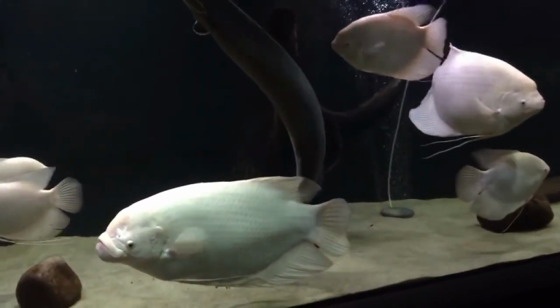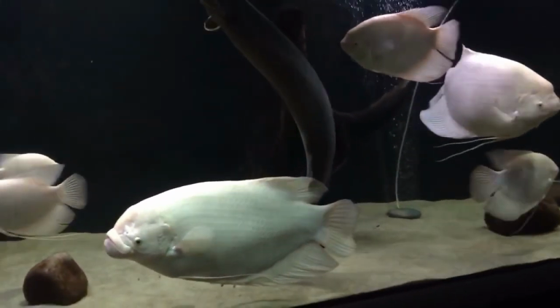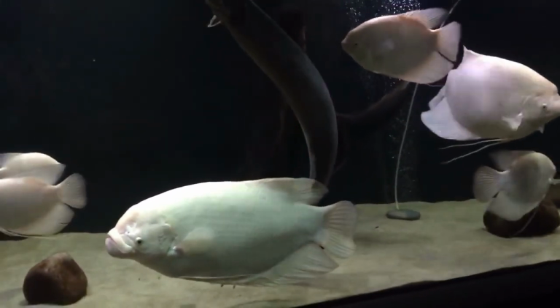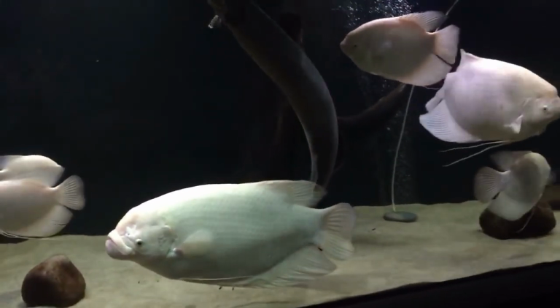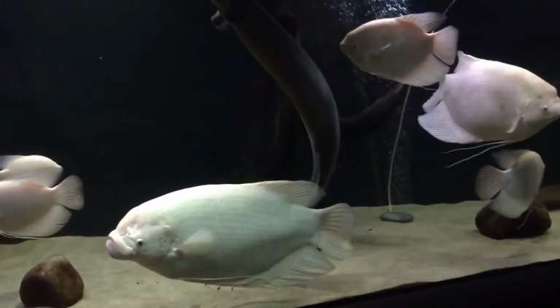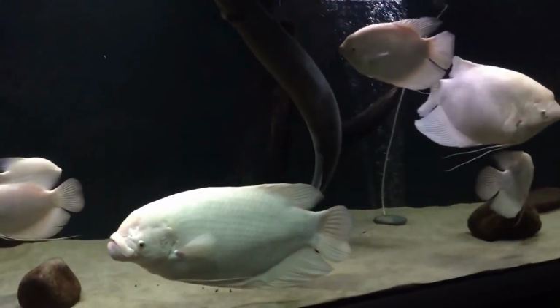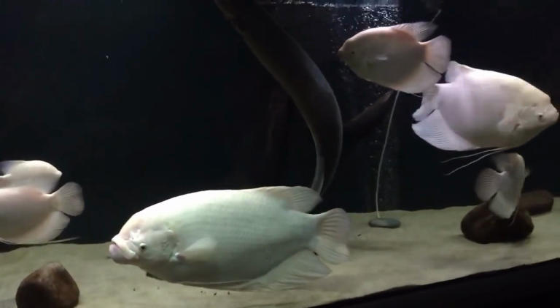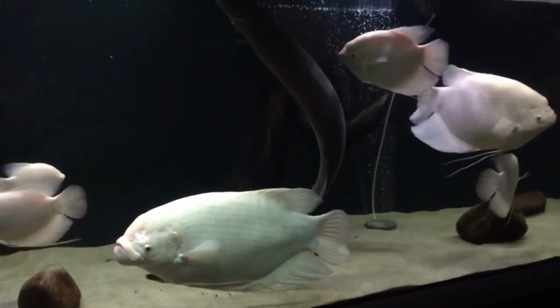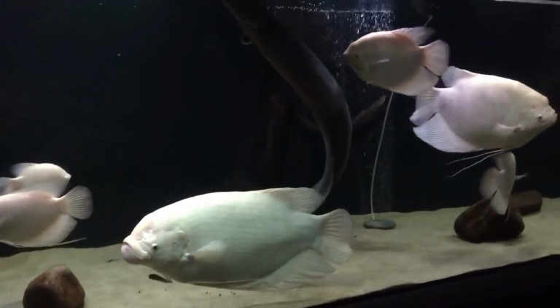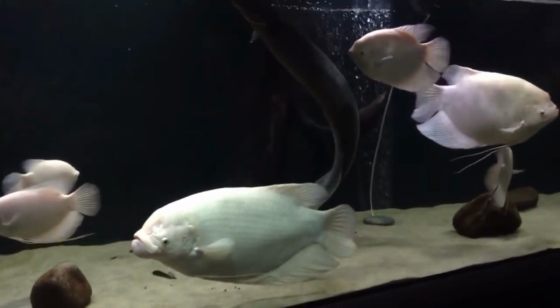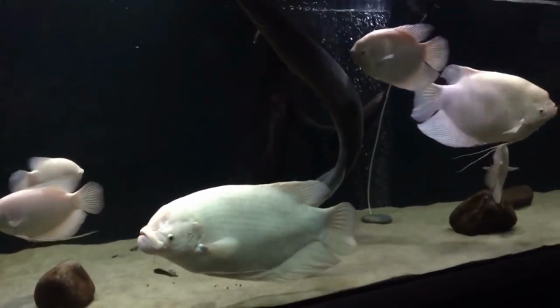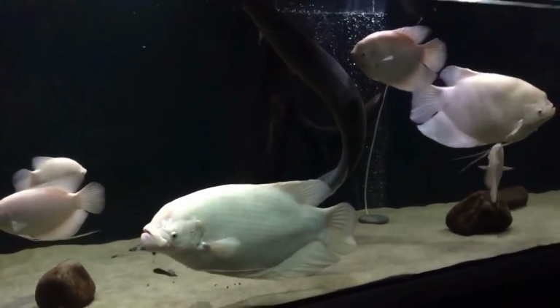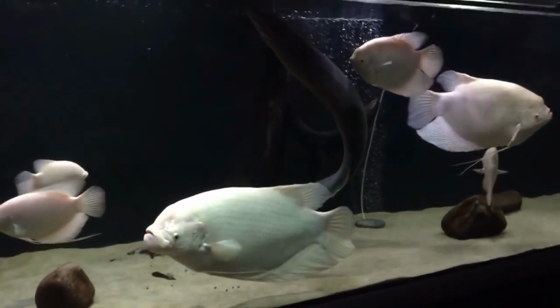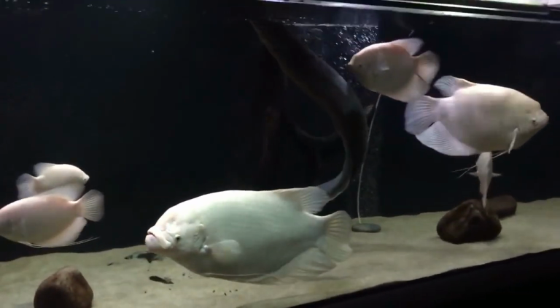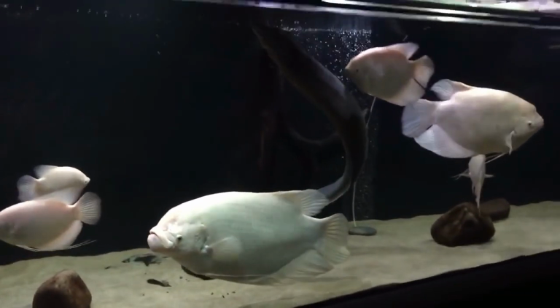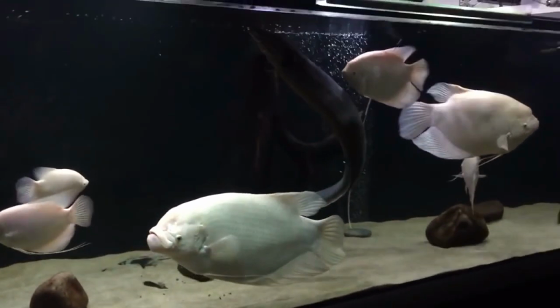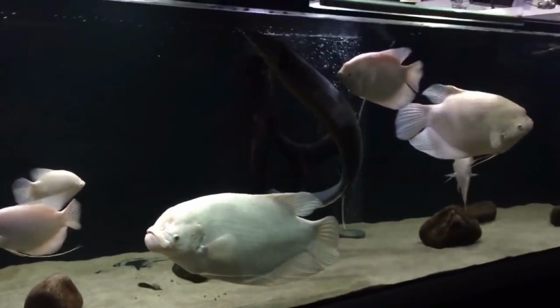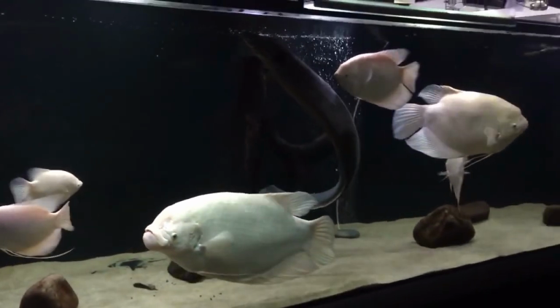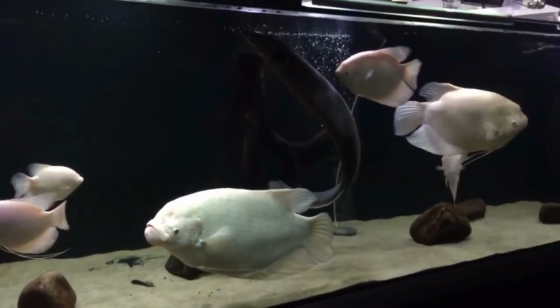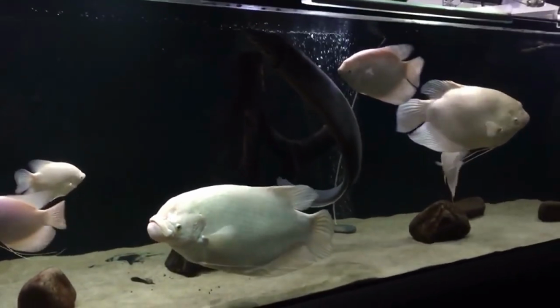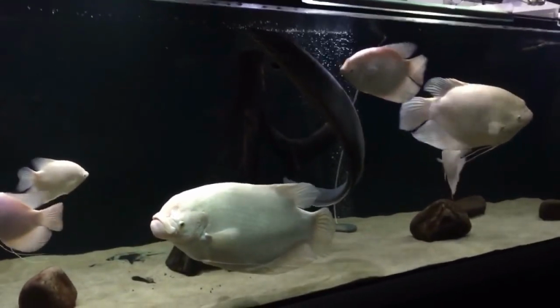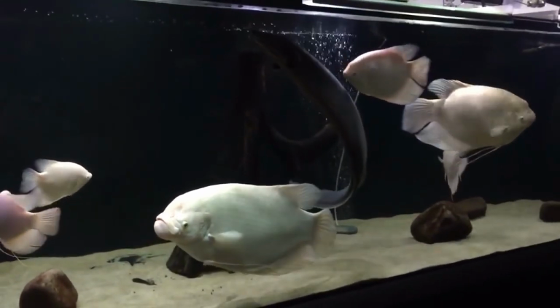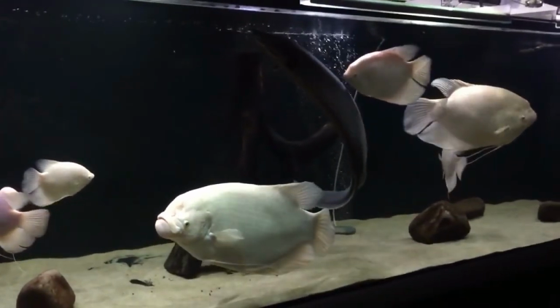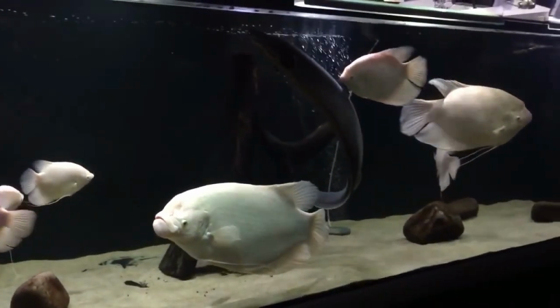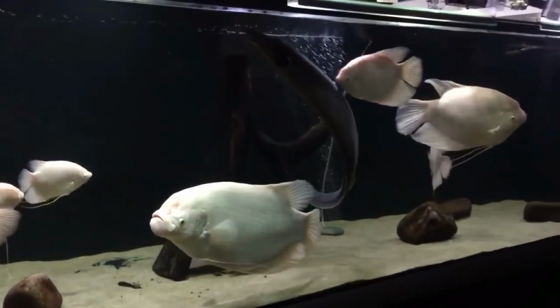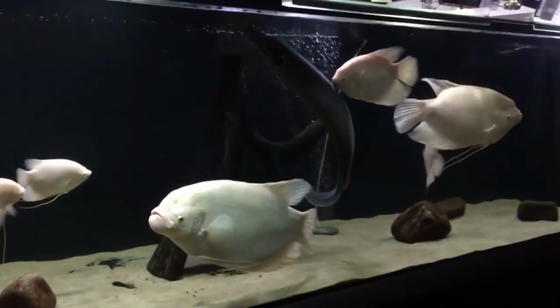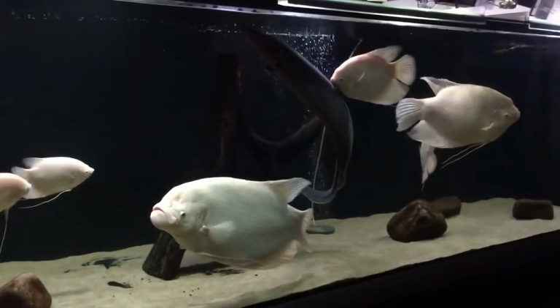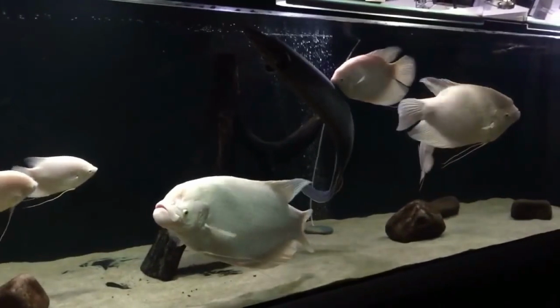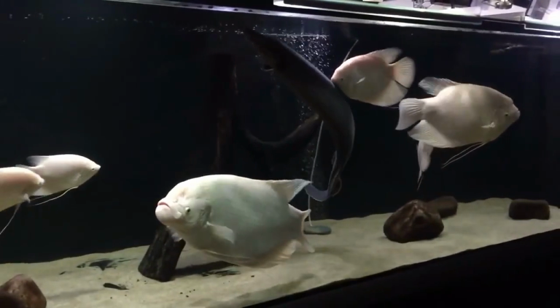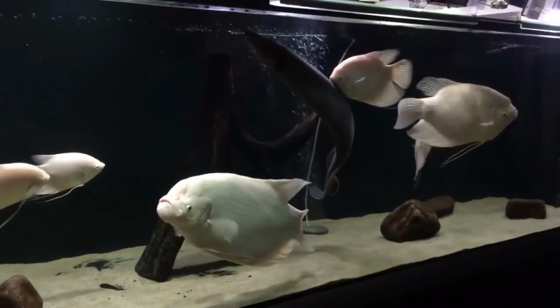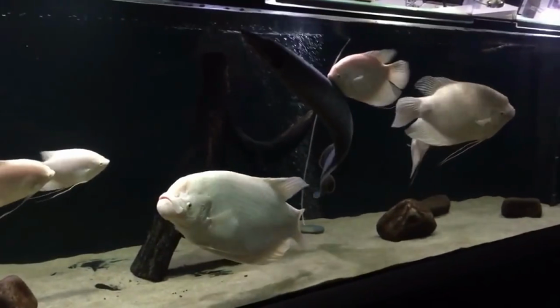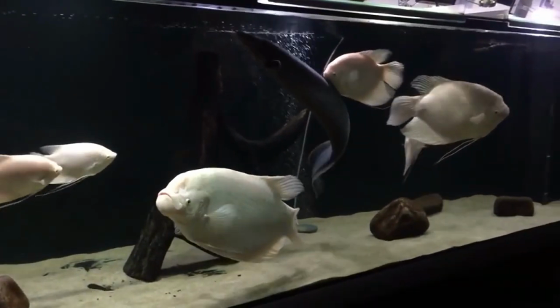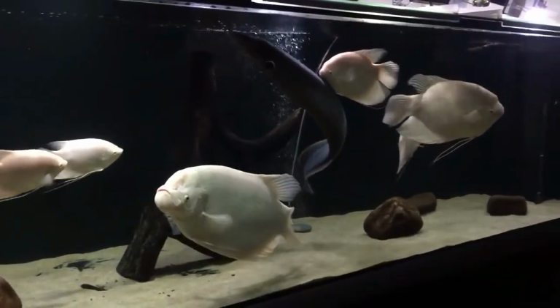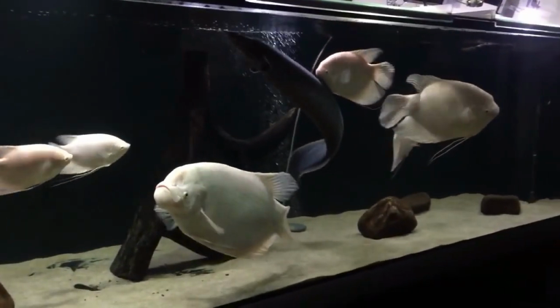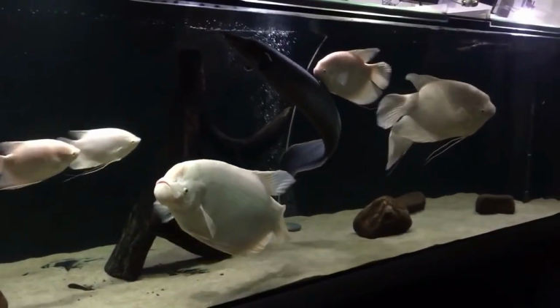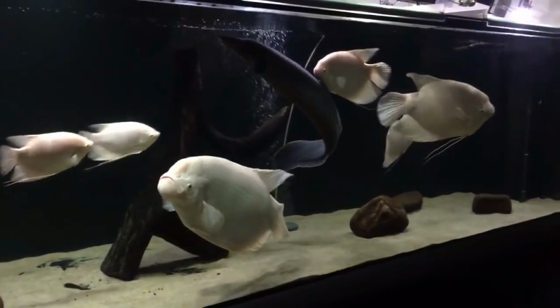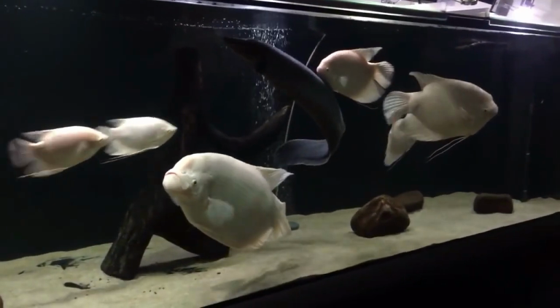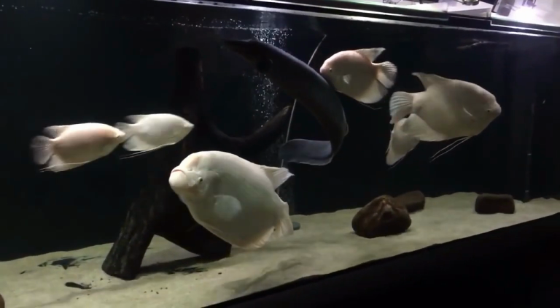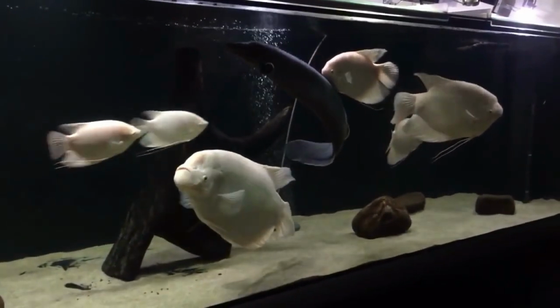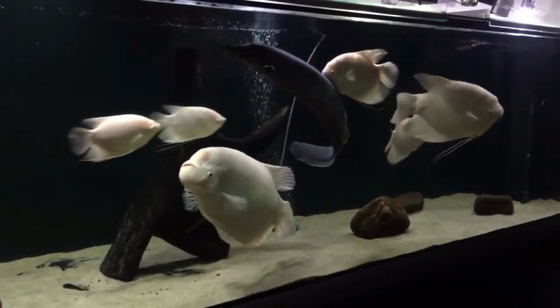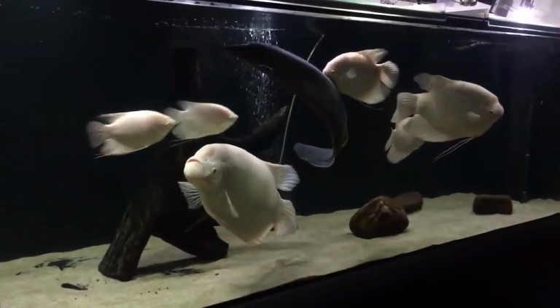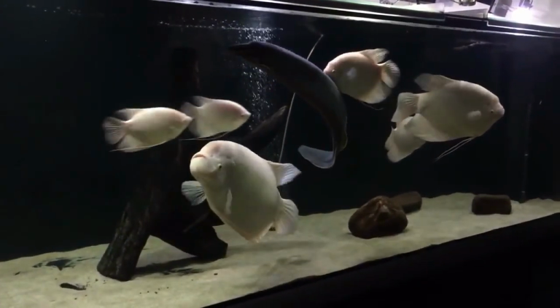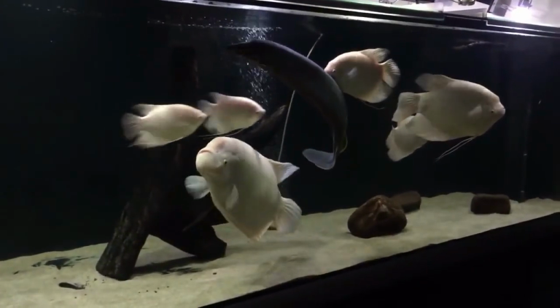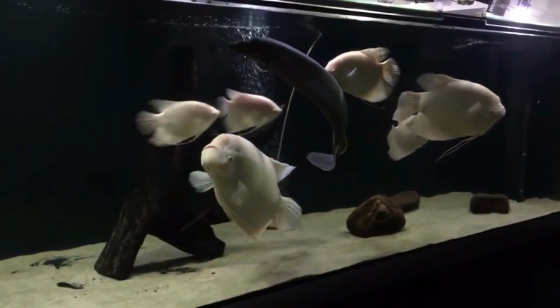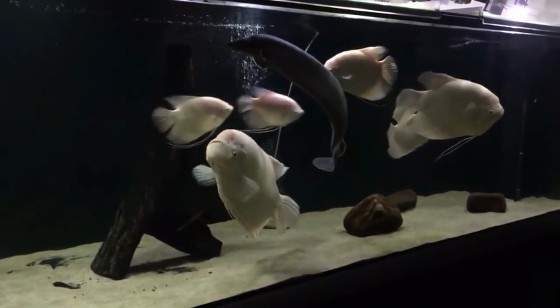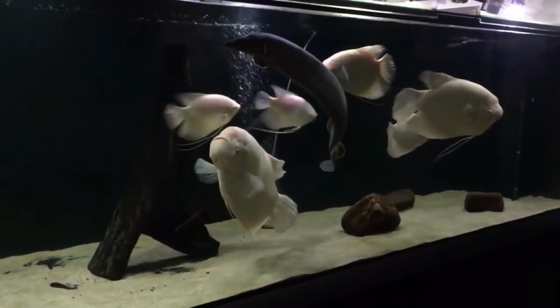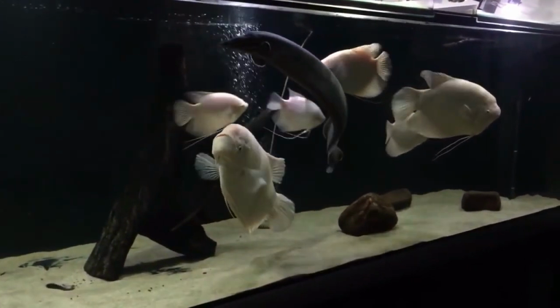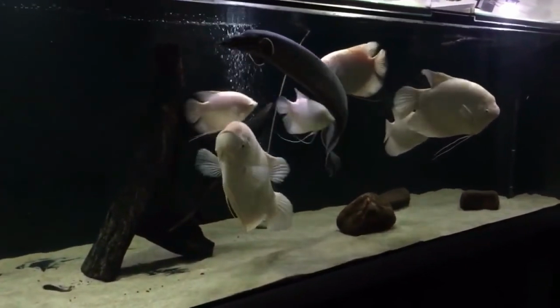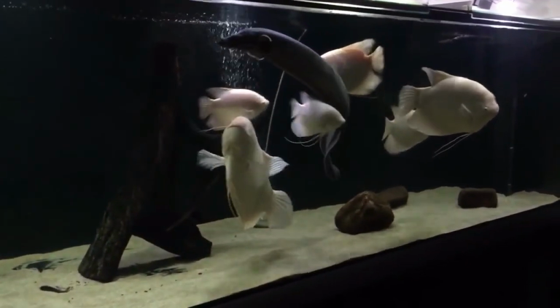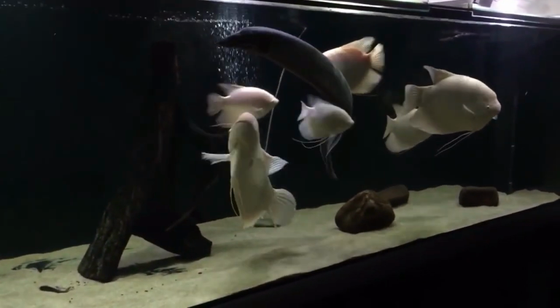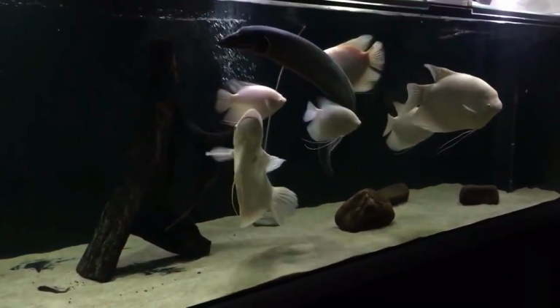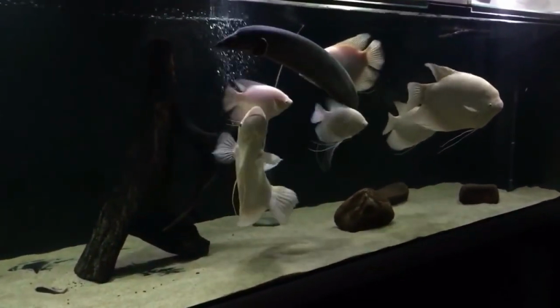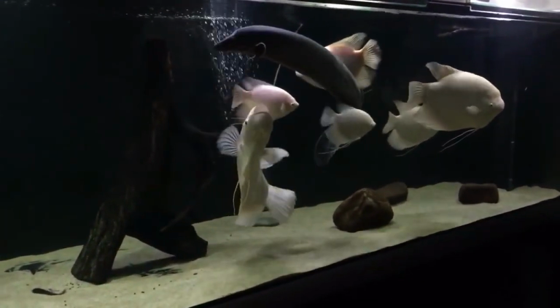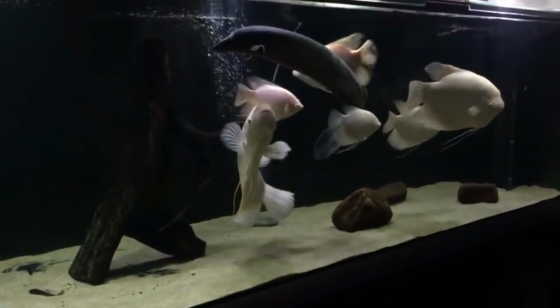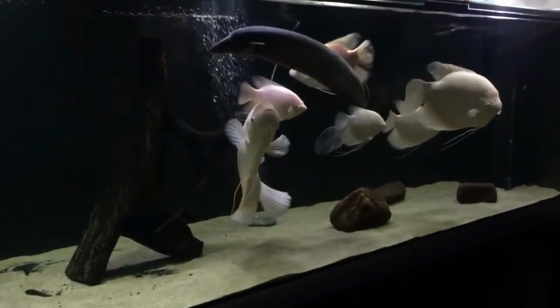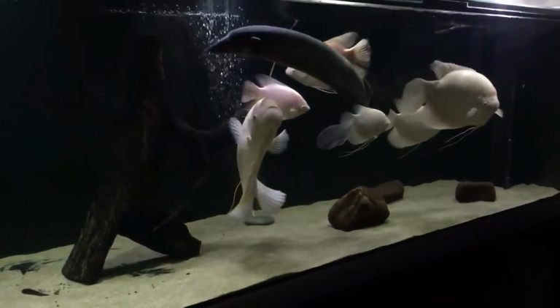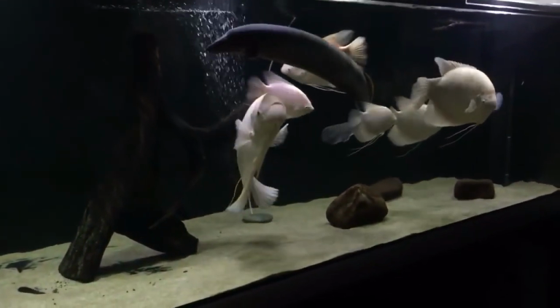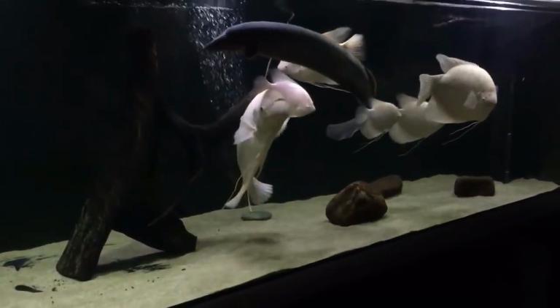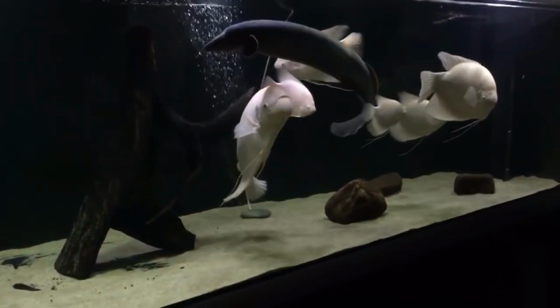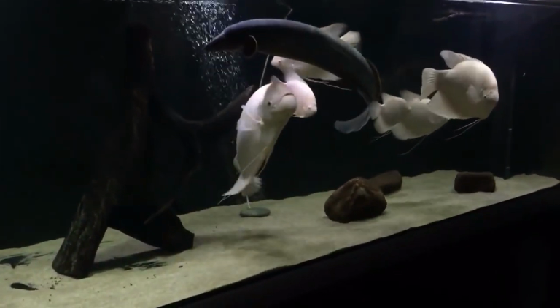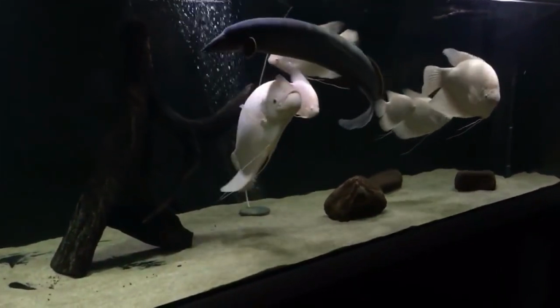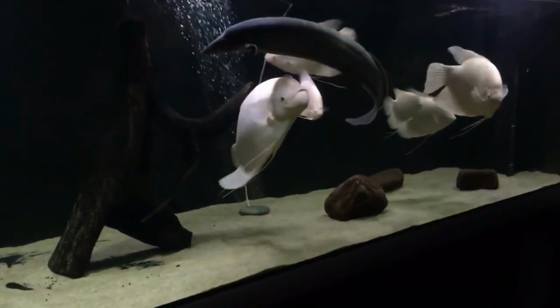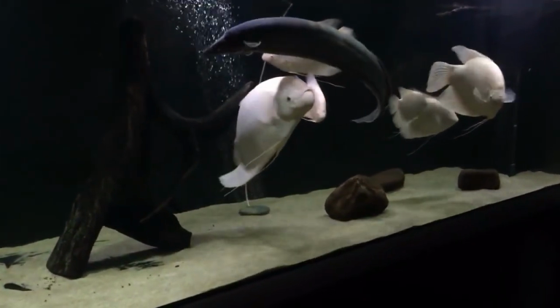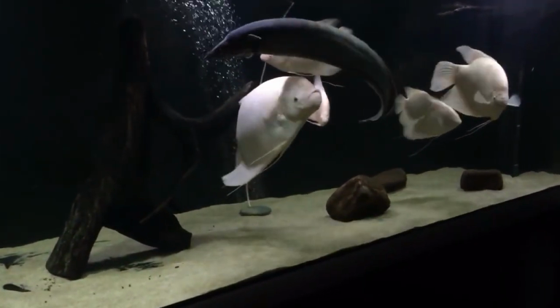Let's take a look at some of the most suitable tank mates for Giant Gourami. Welcome to Finding Fishes — let's get started.